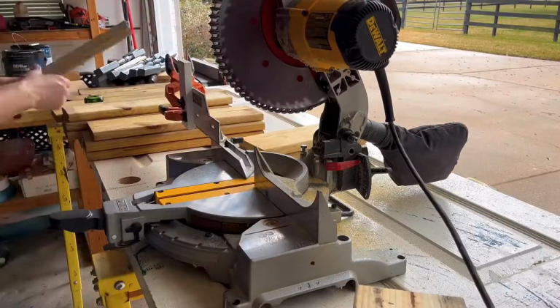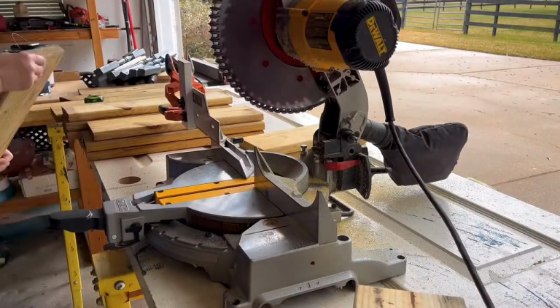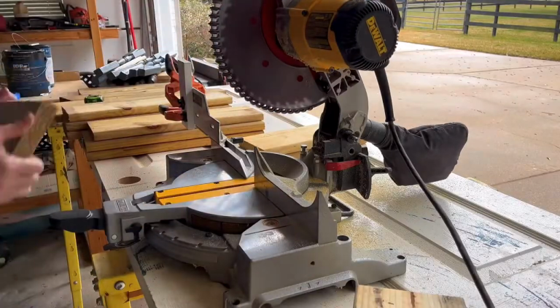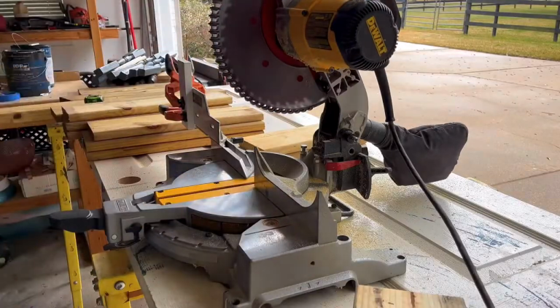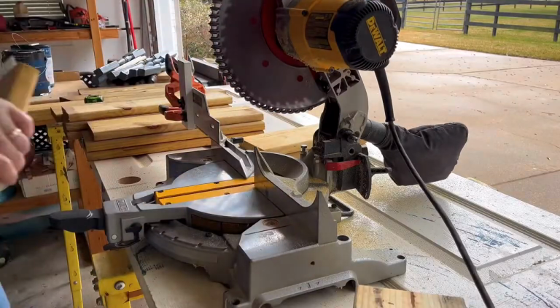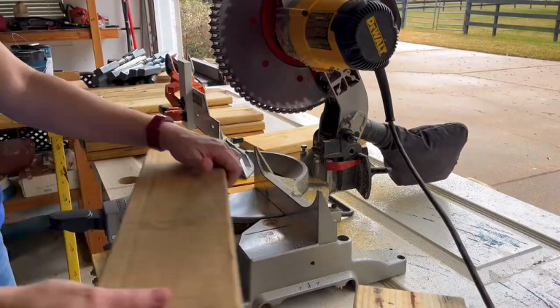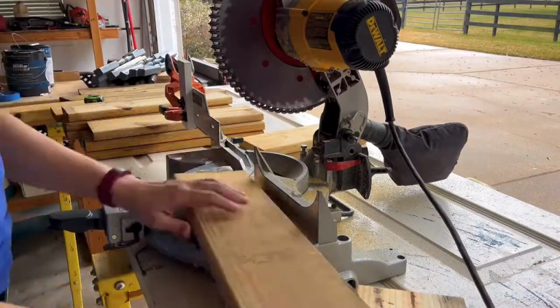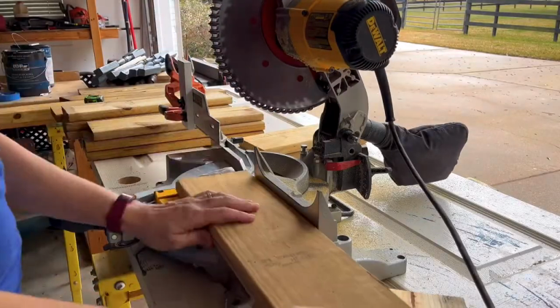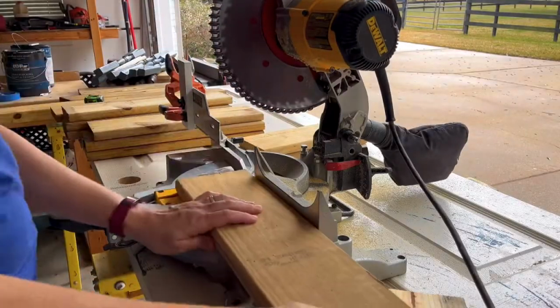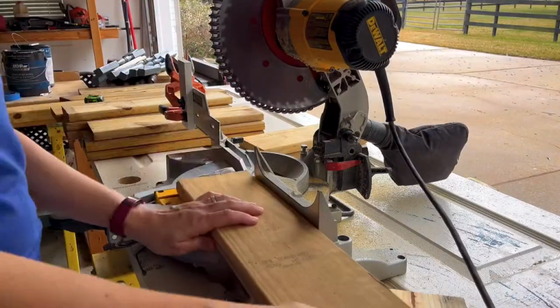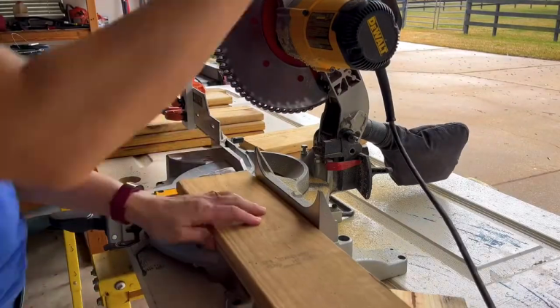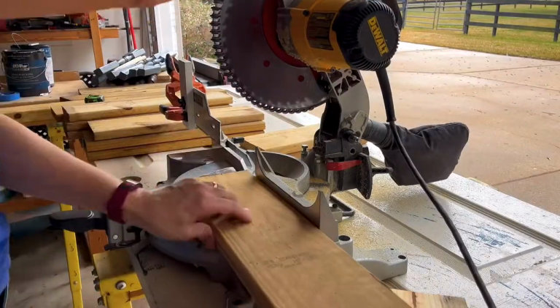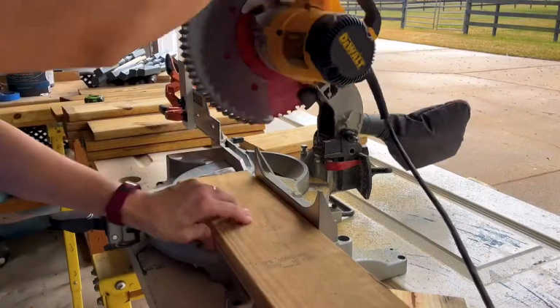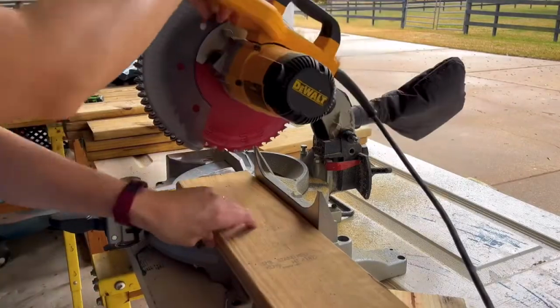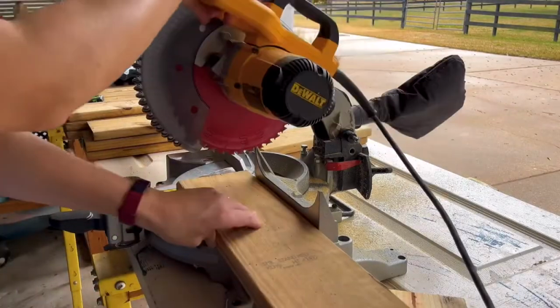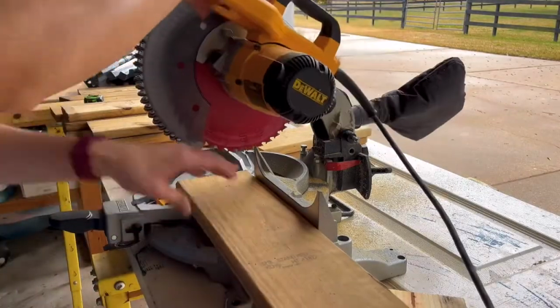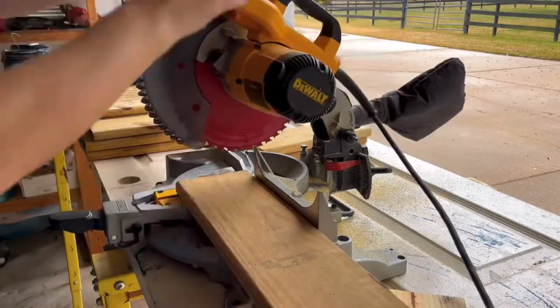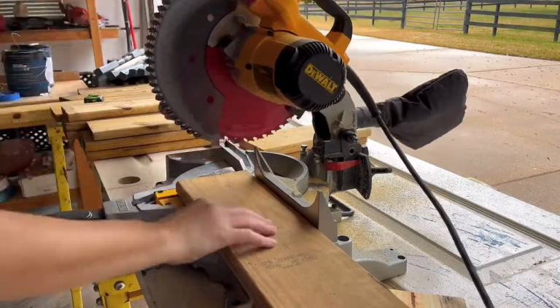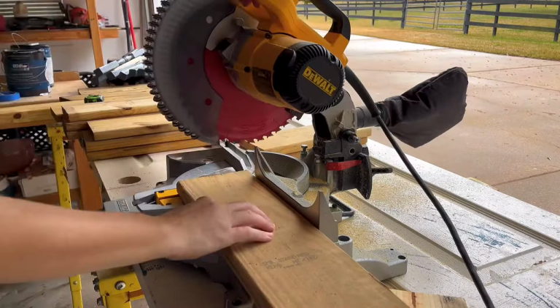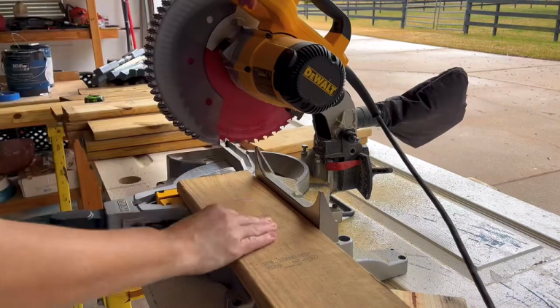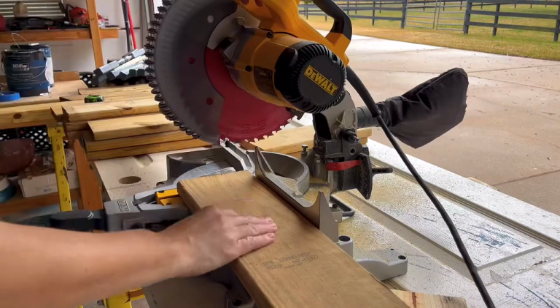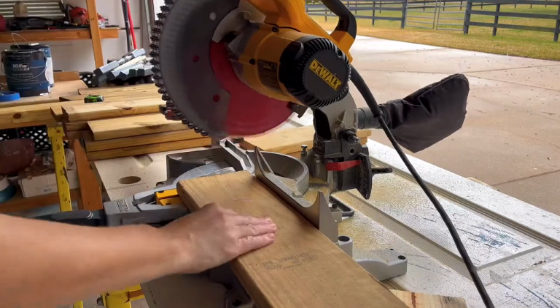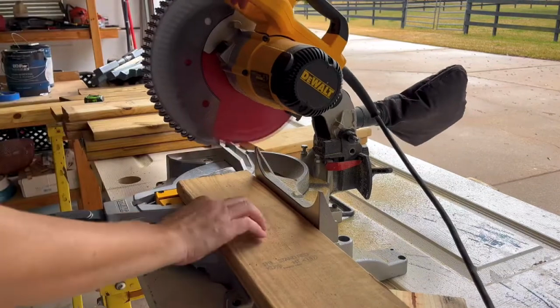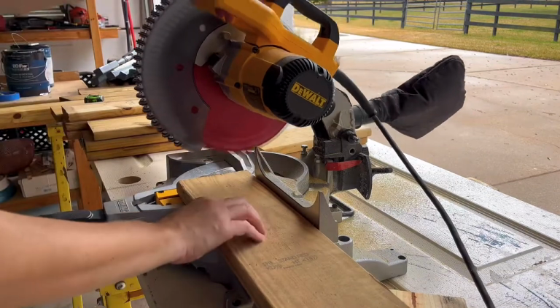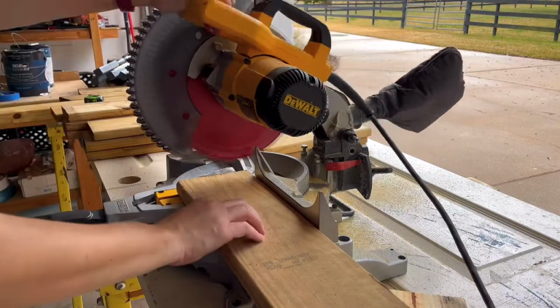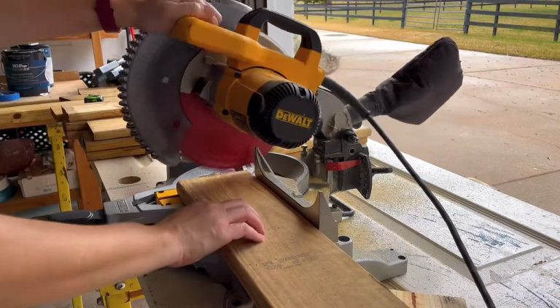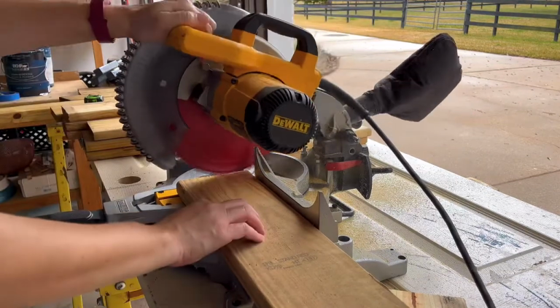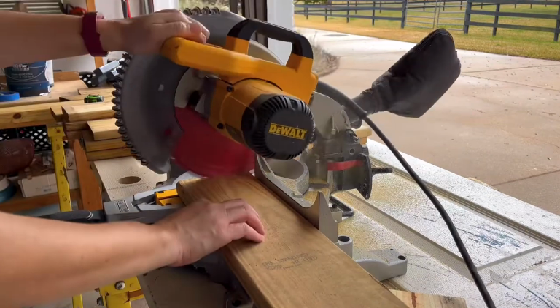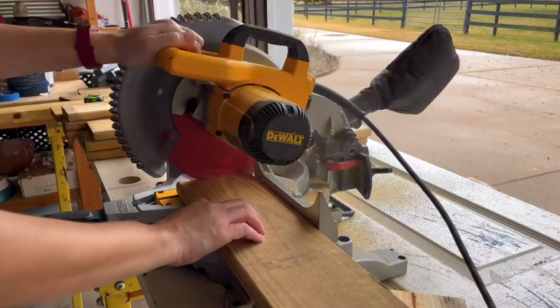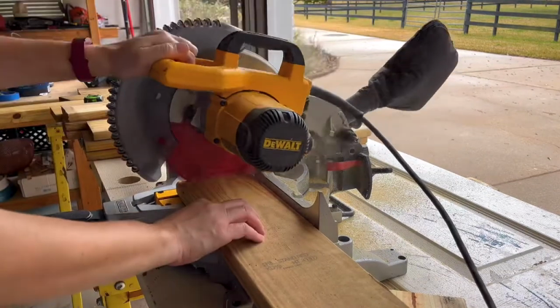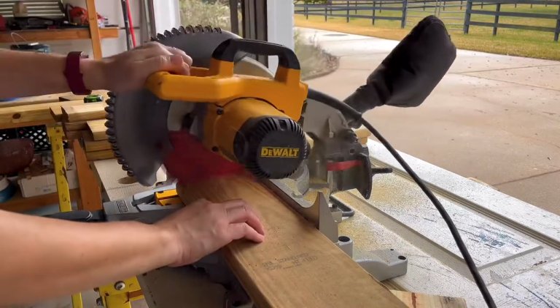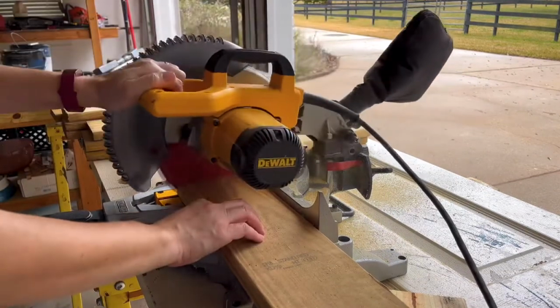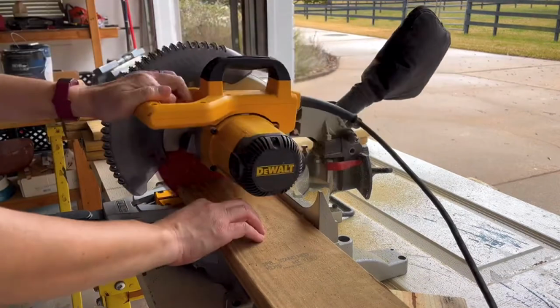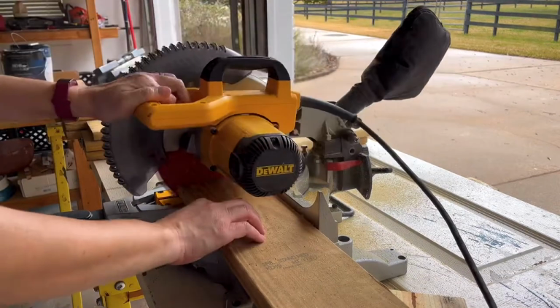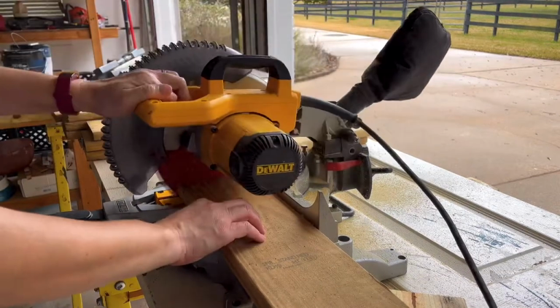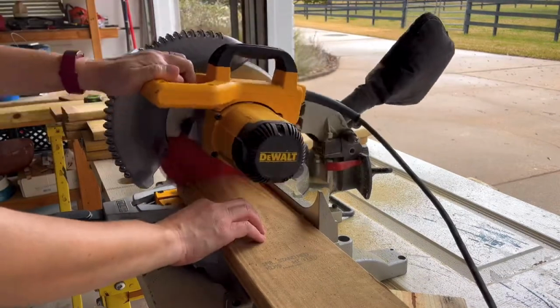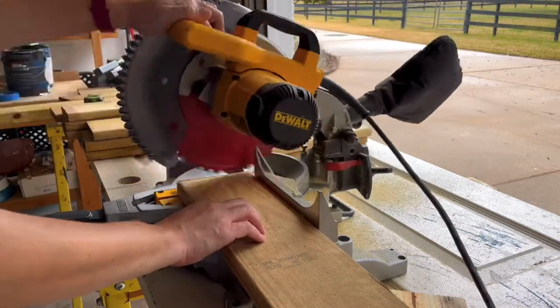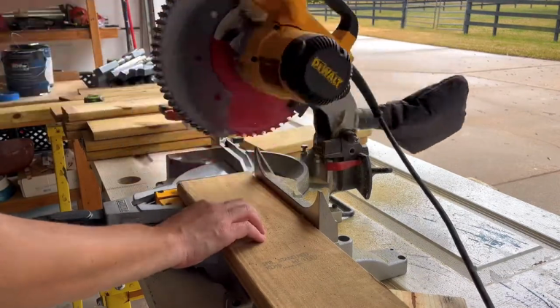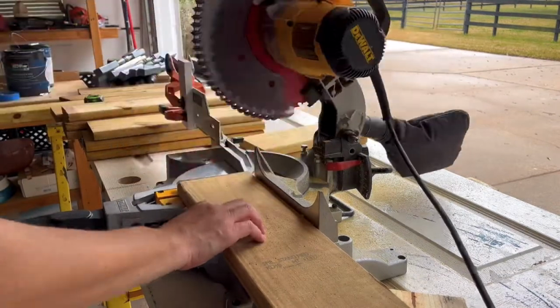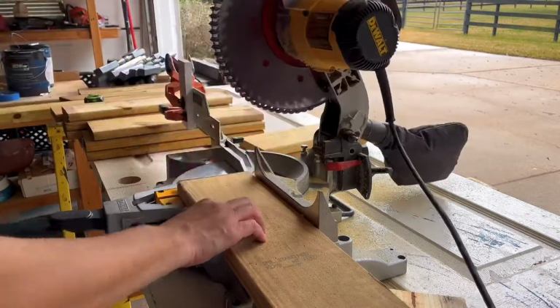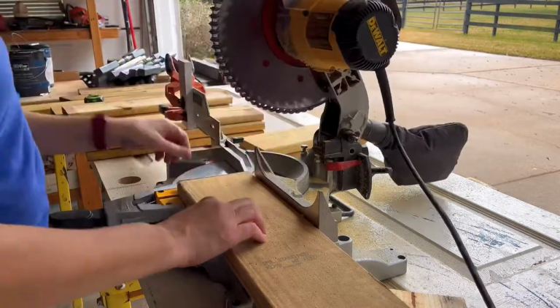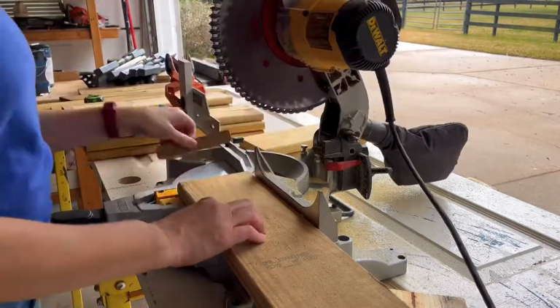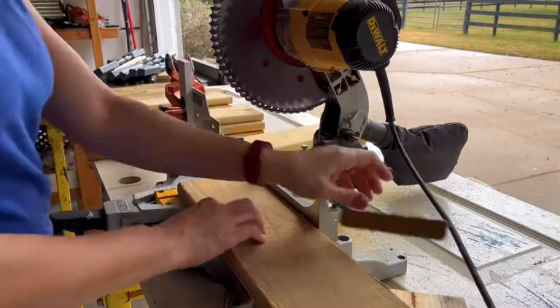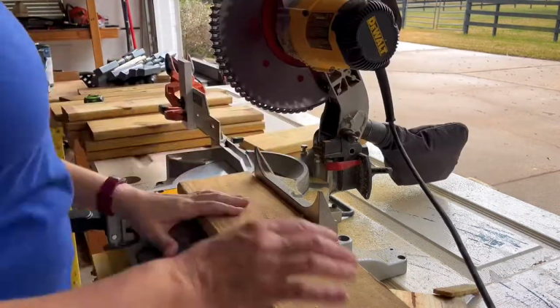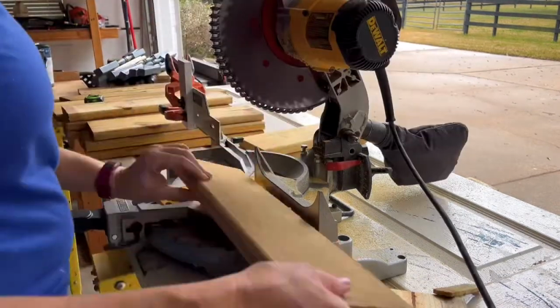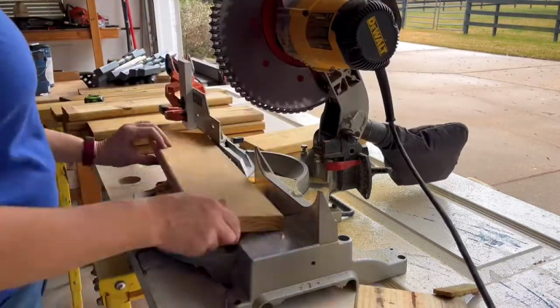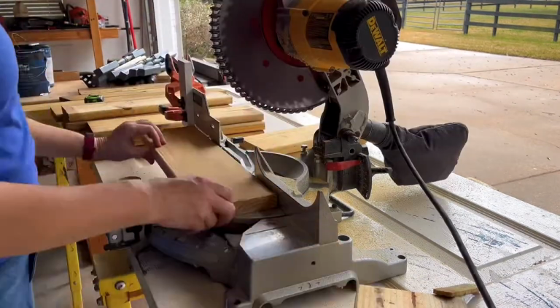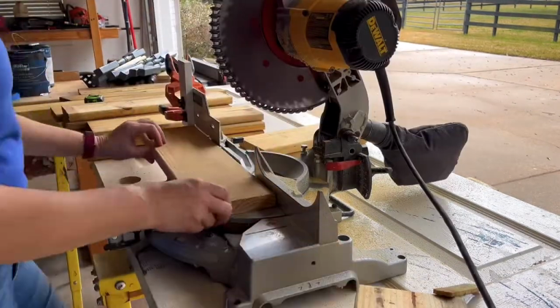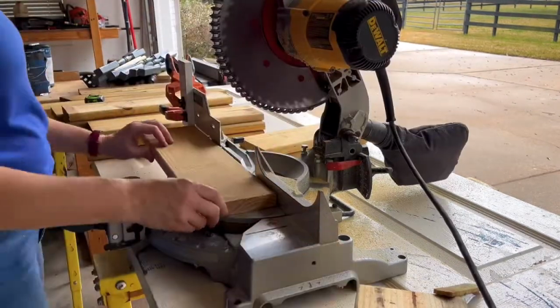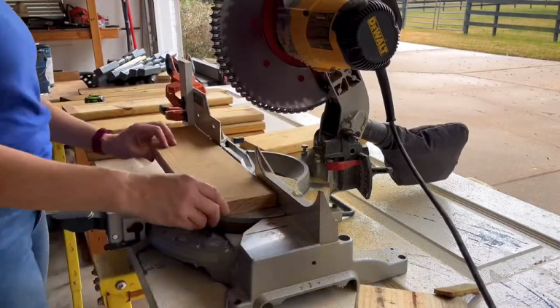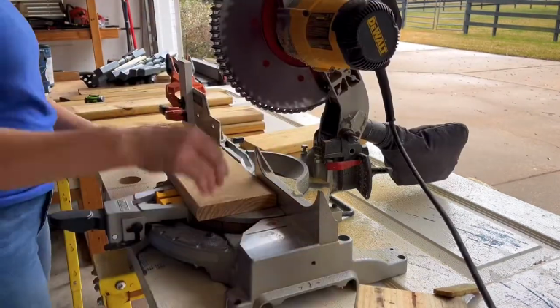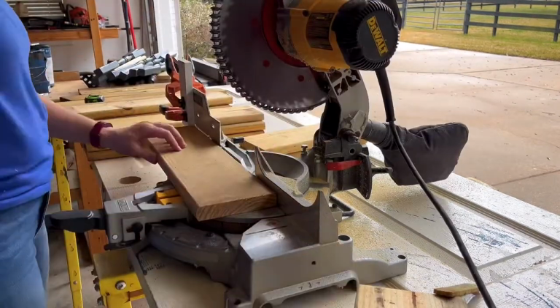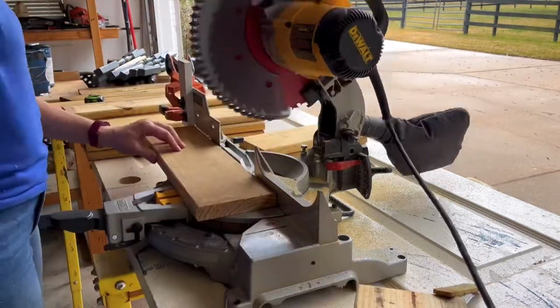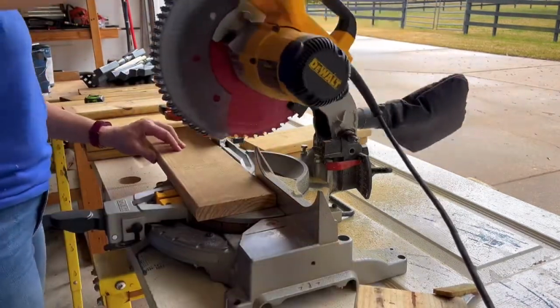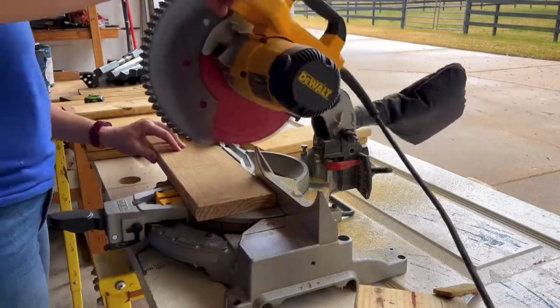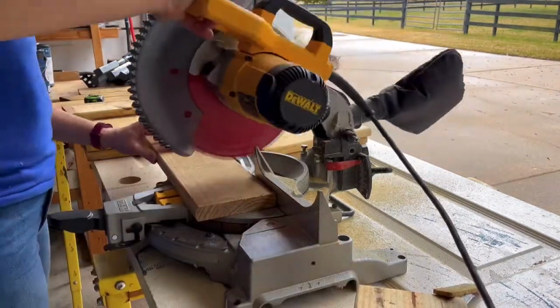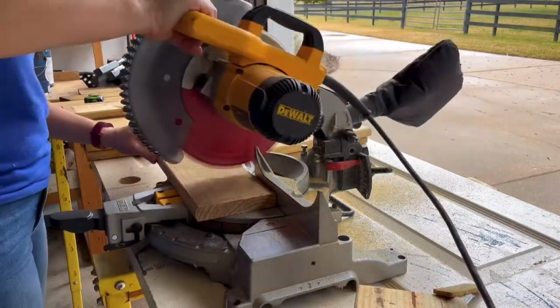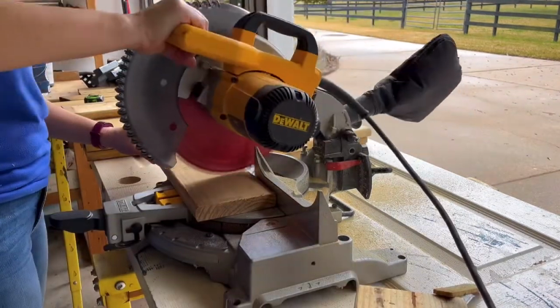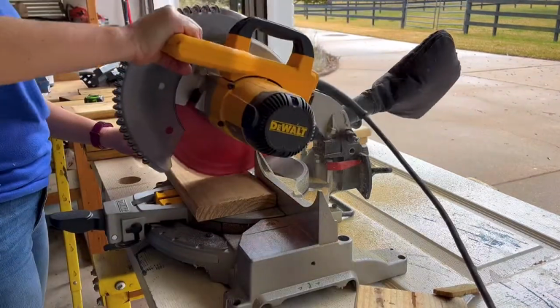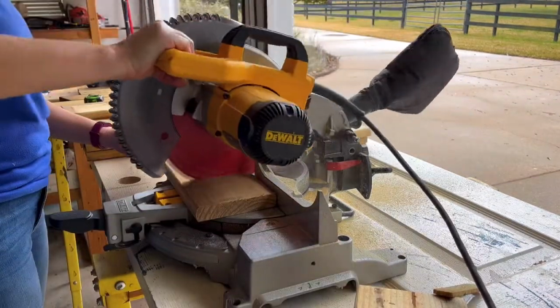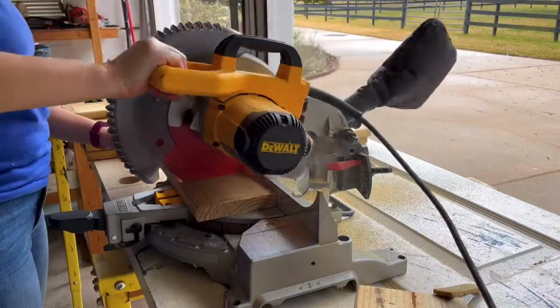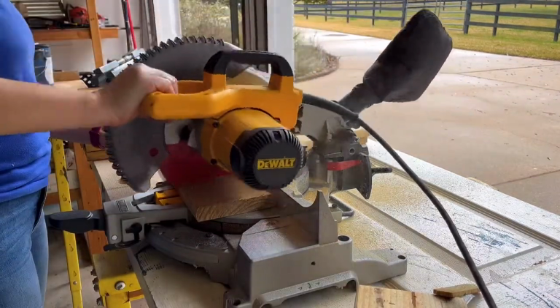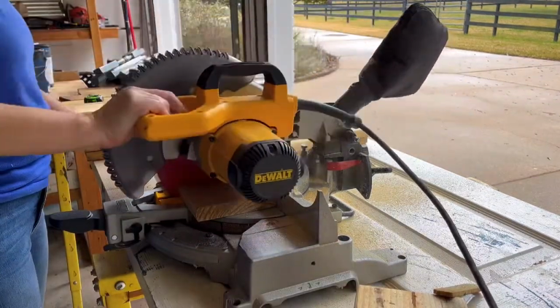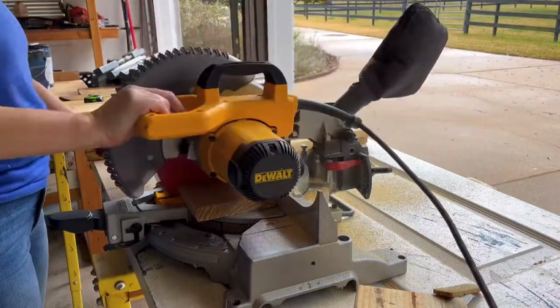Cut the scrap deck board to equal length. I'm using a miter saw but you can do this with a jigsaw or a circular saw if you need to.